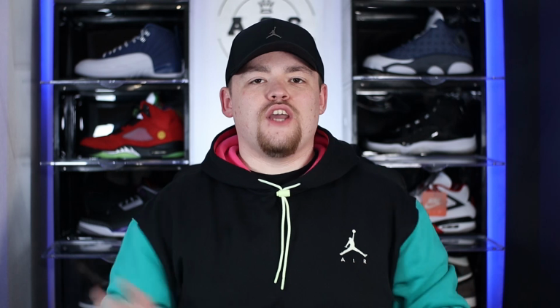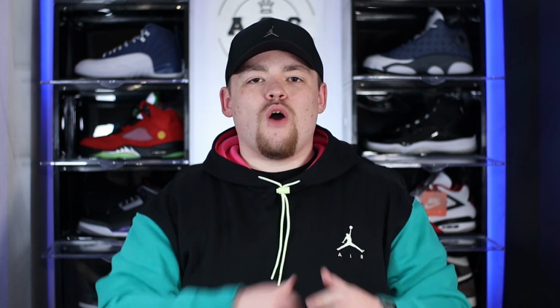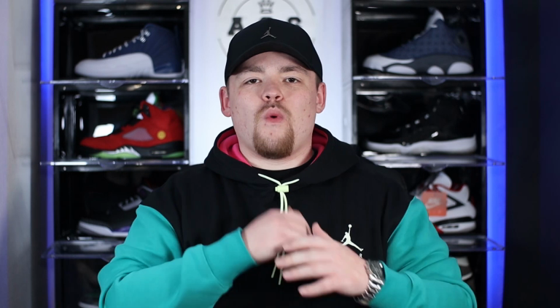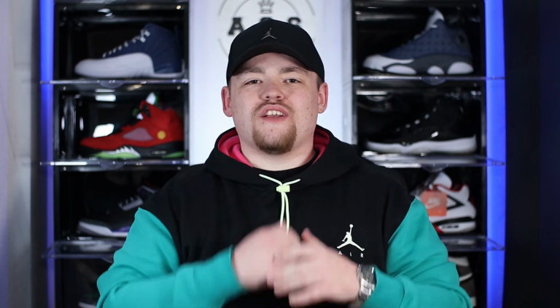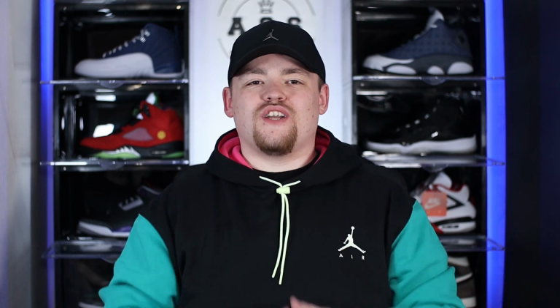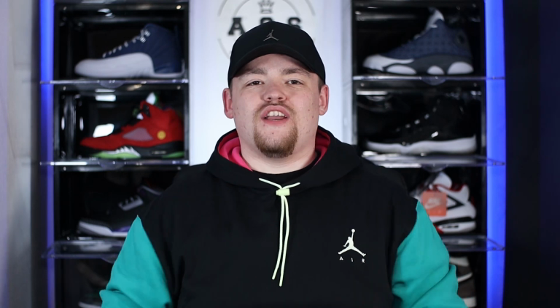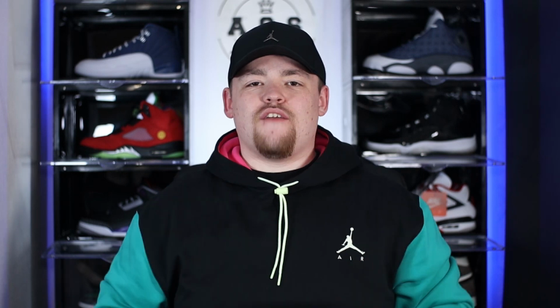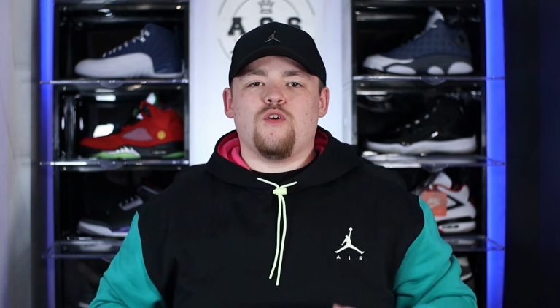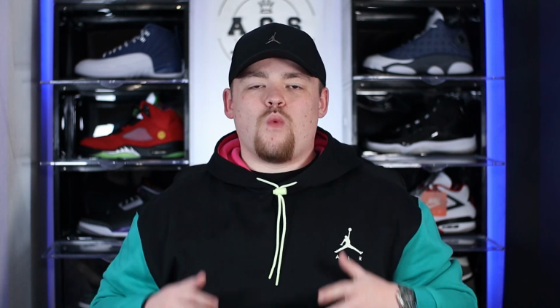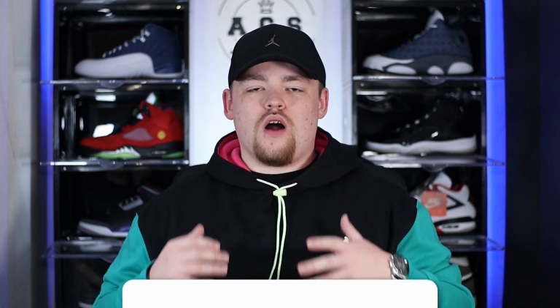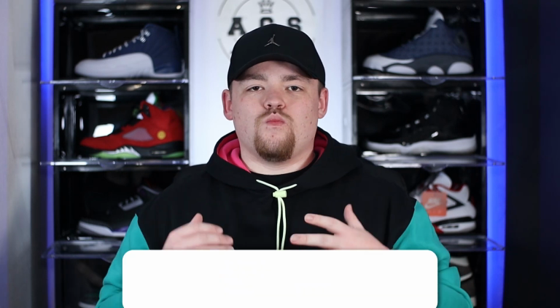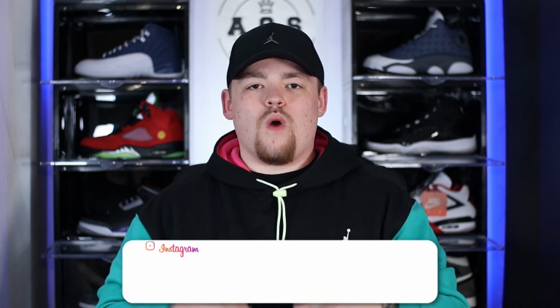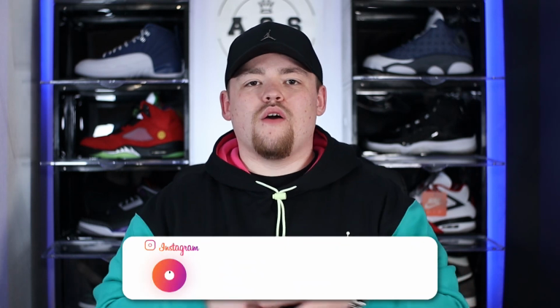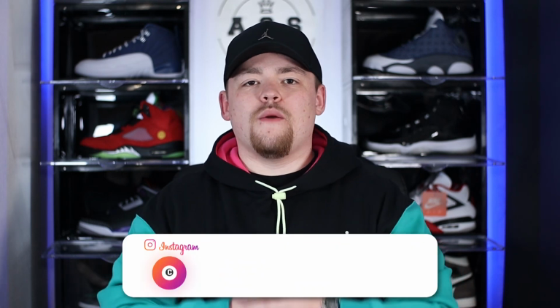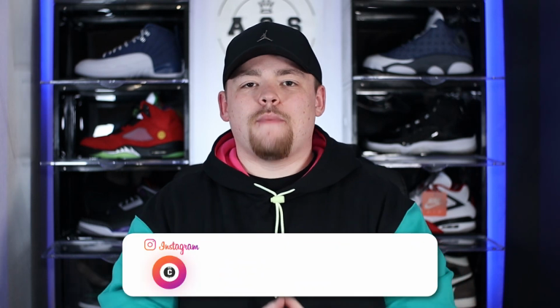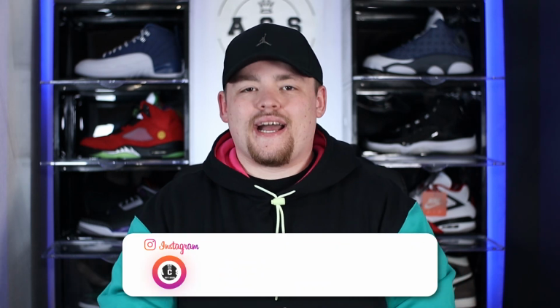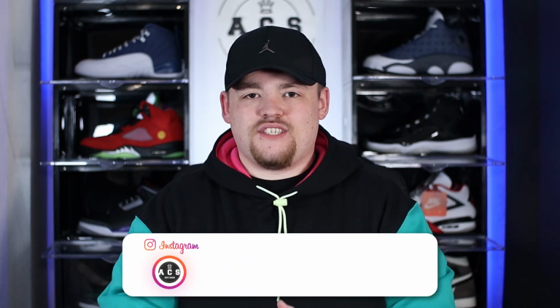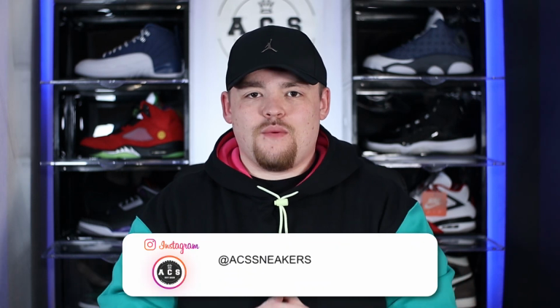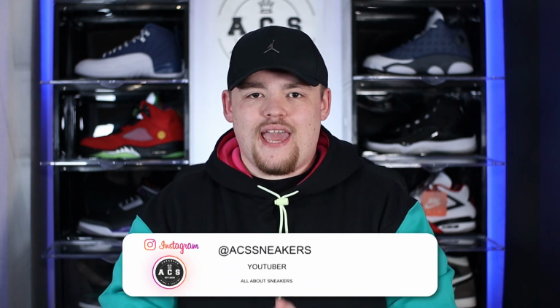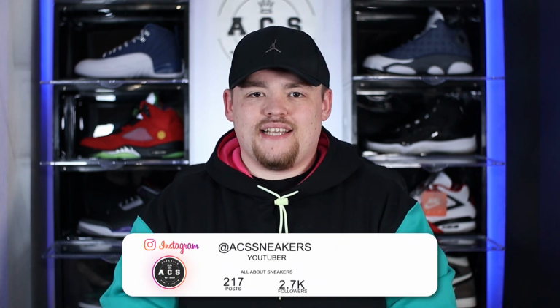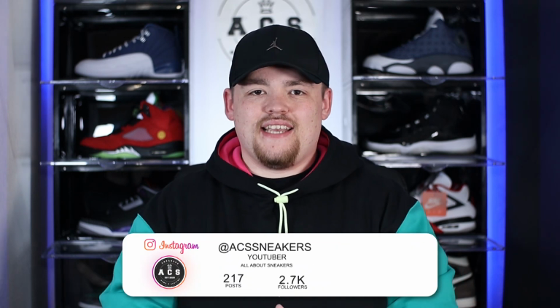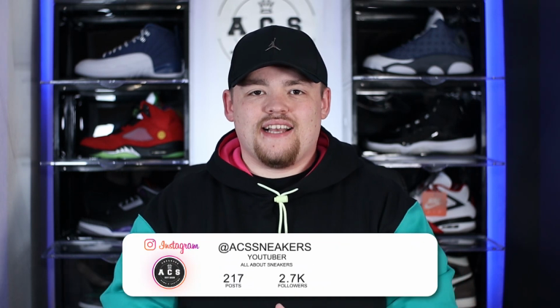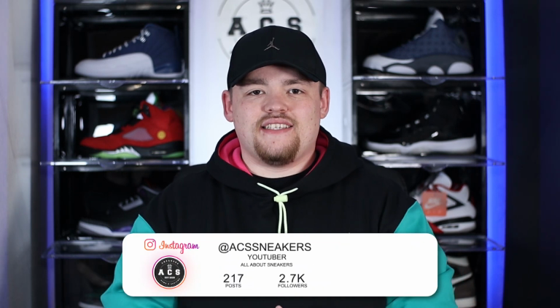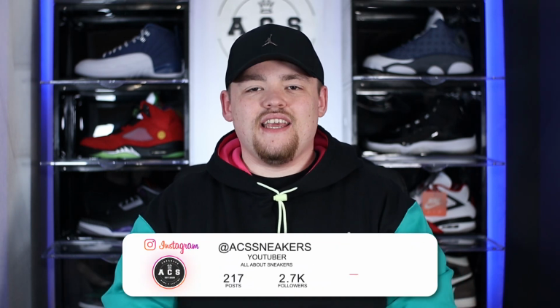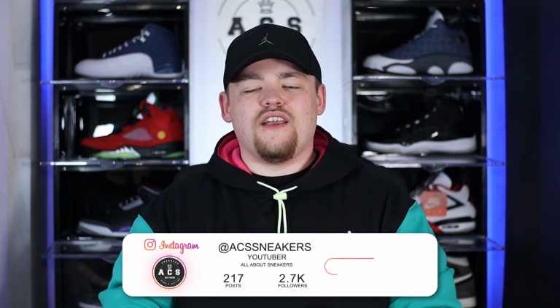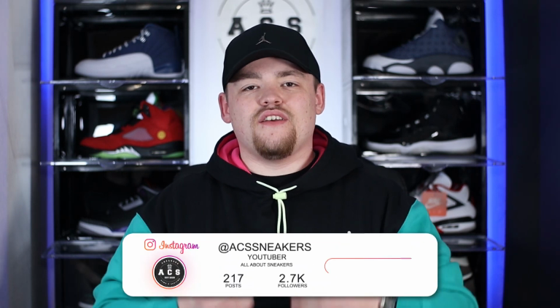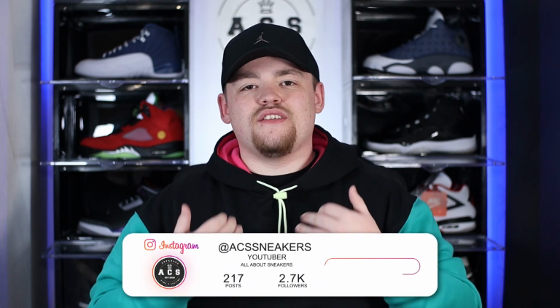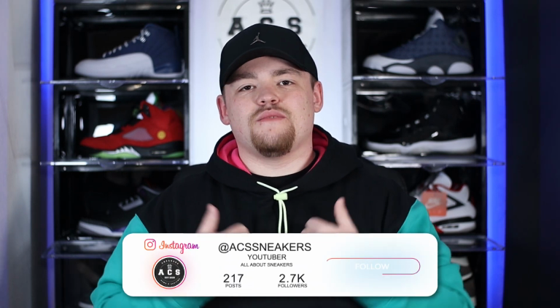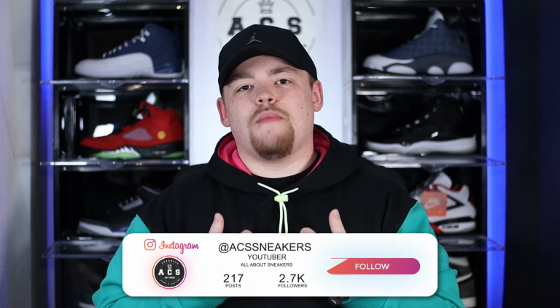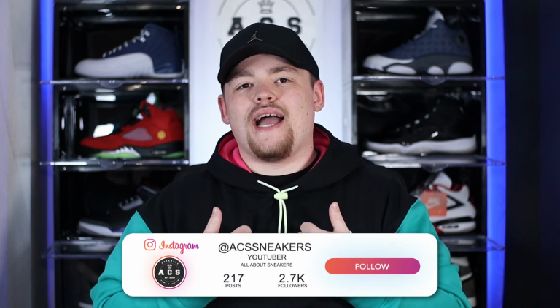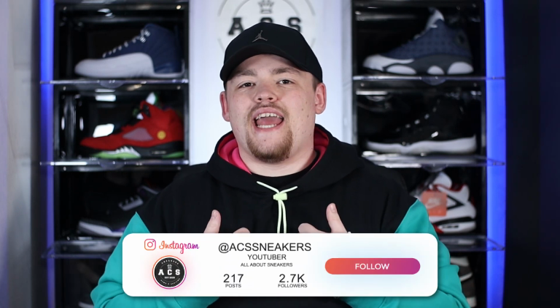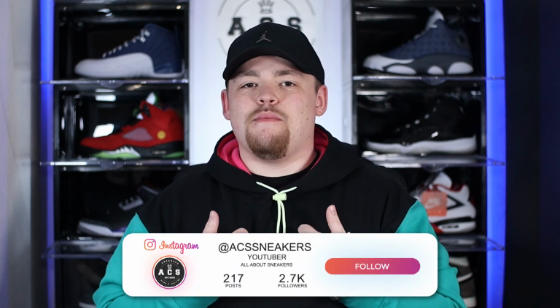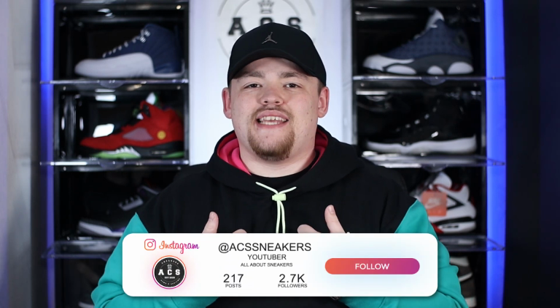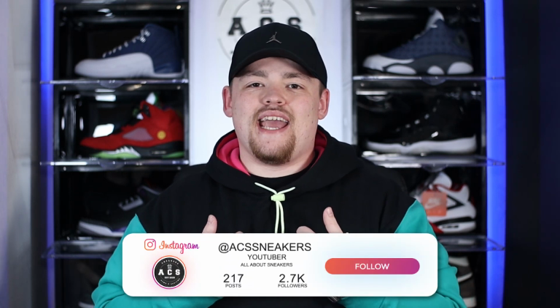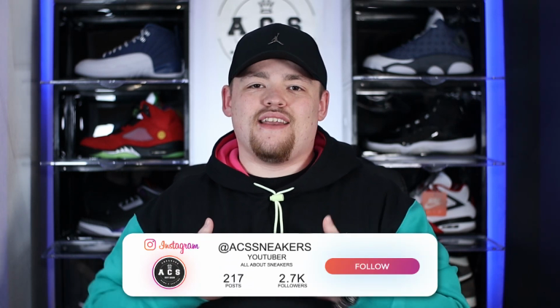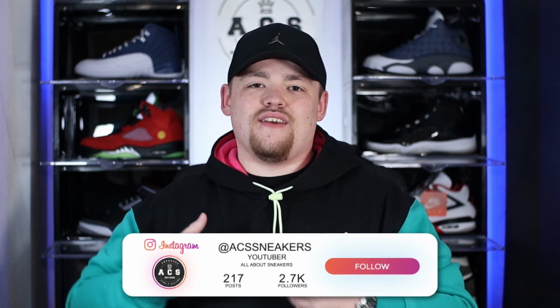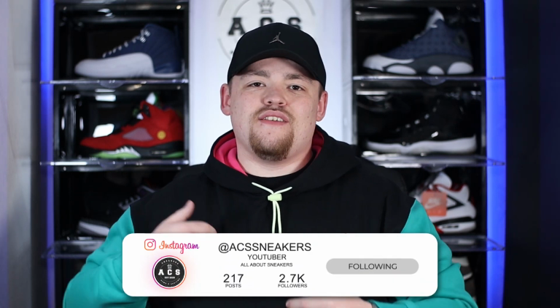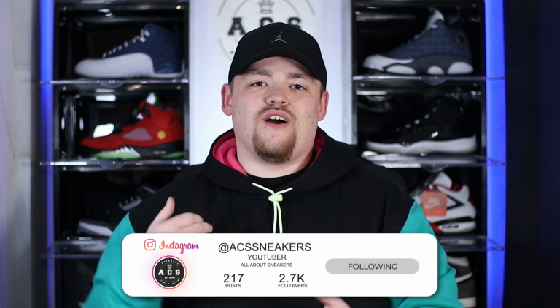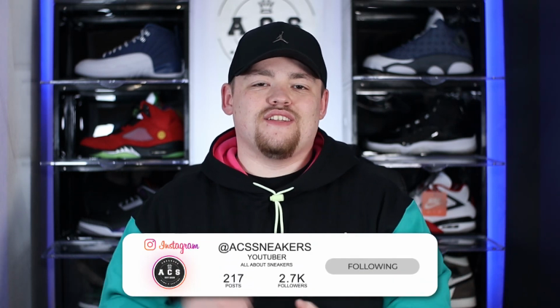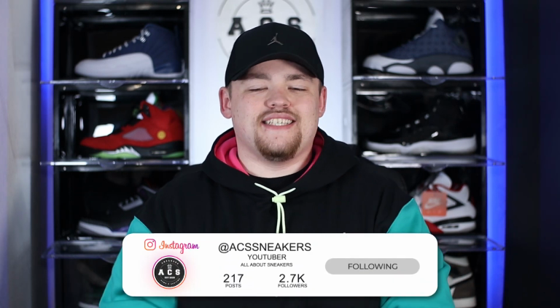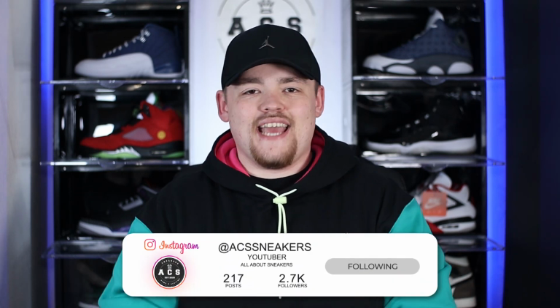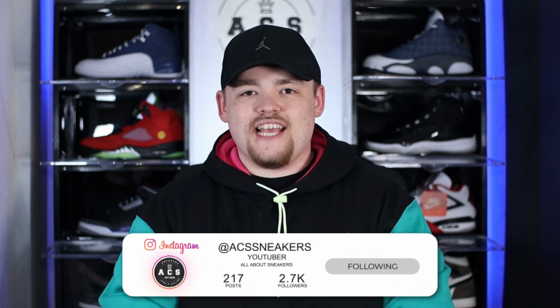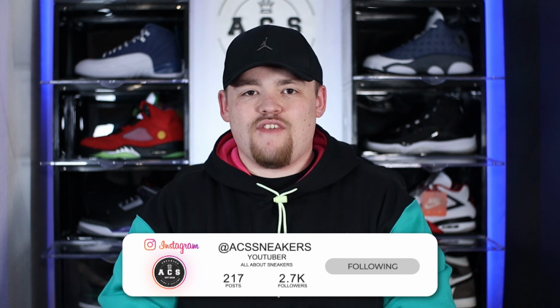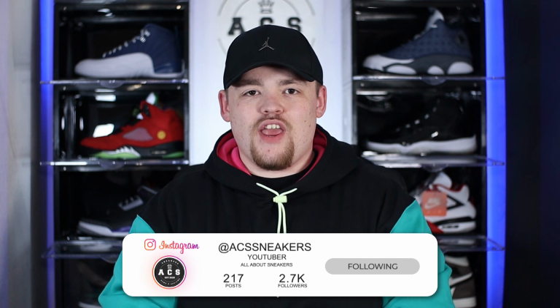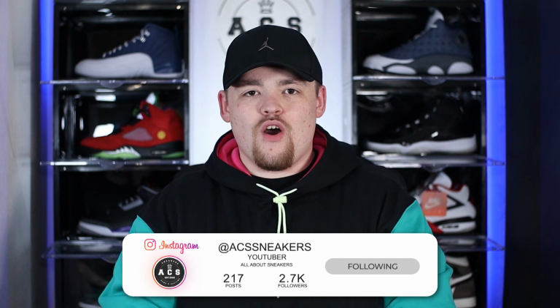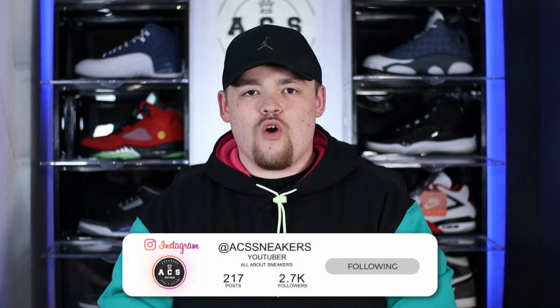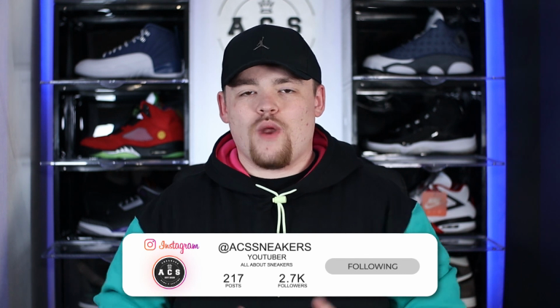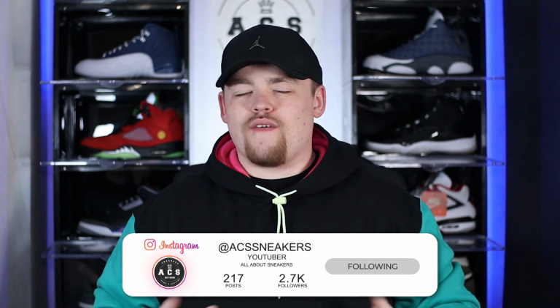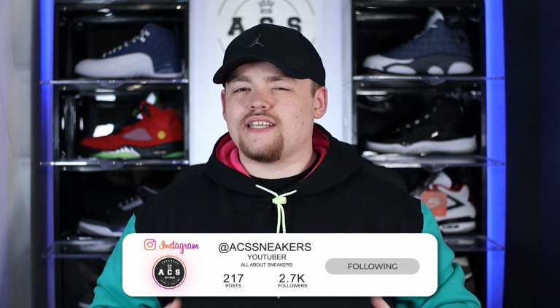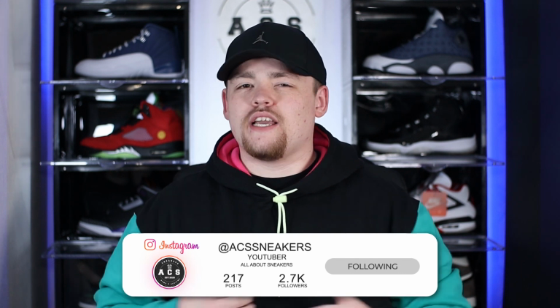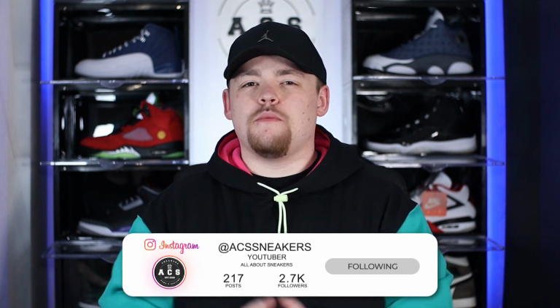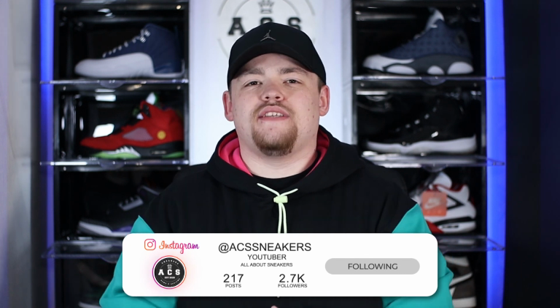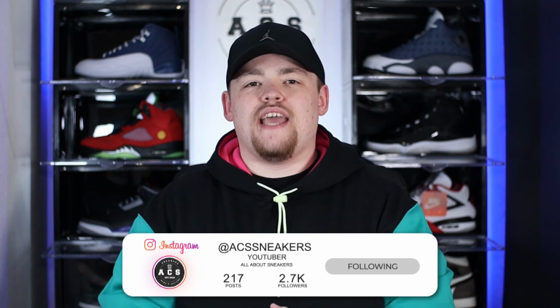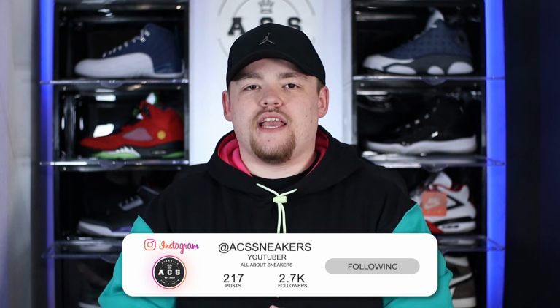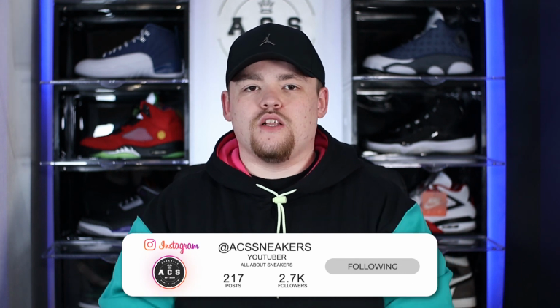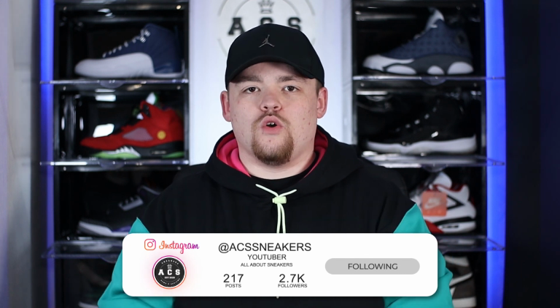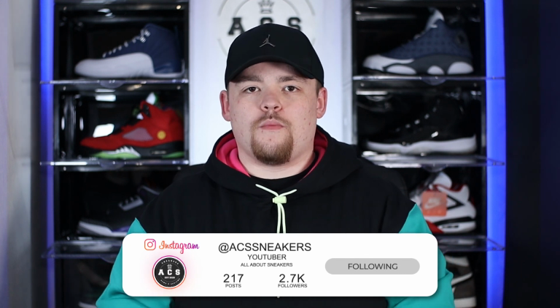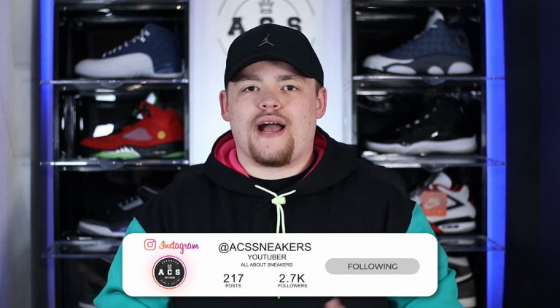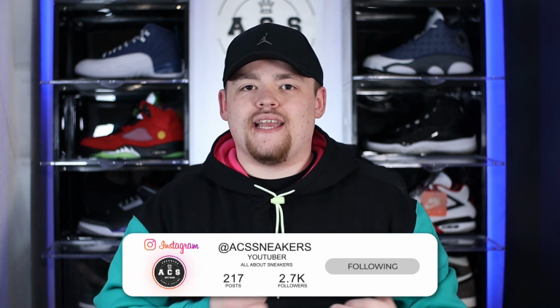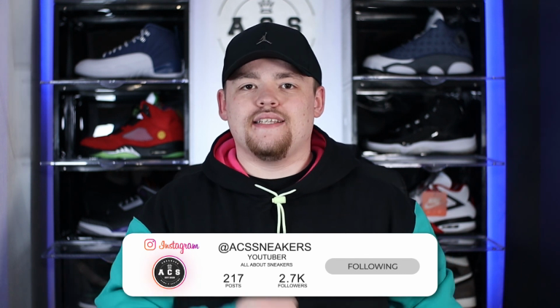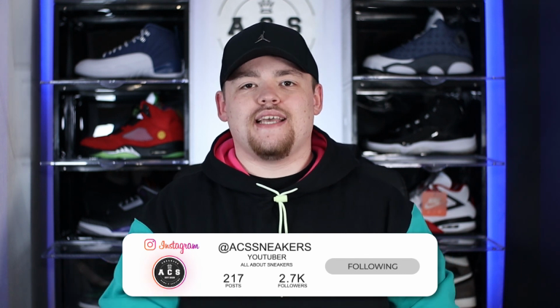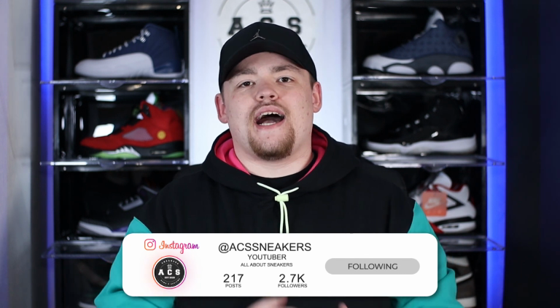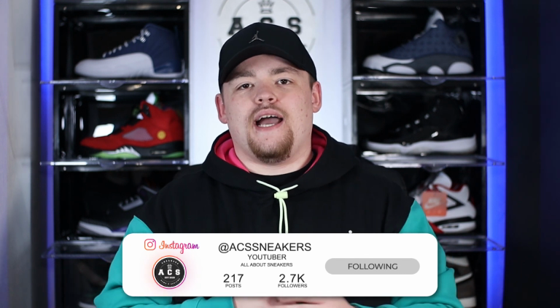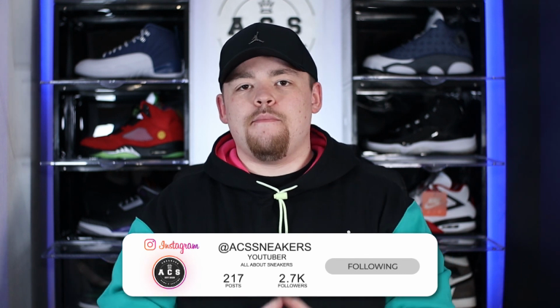Yo, what's good everyone? Welcome back to ACS Sneakers. My name is Aiden. On today's video, we are actually going to be taking a look back in time.